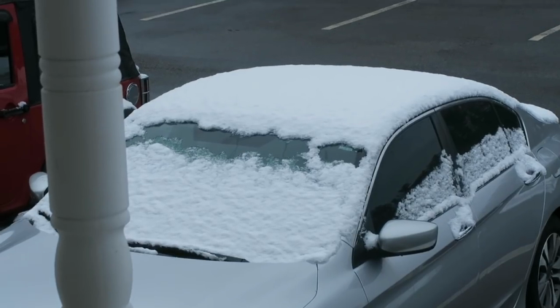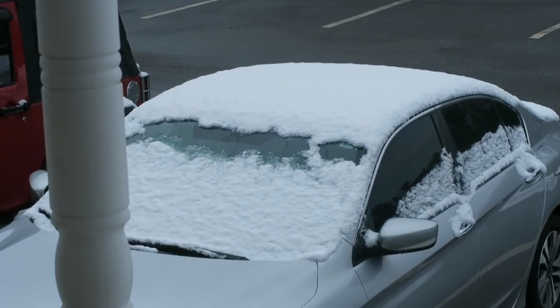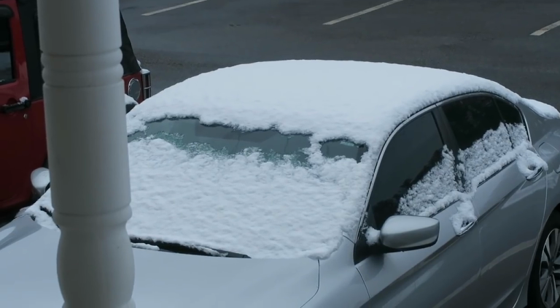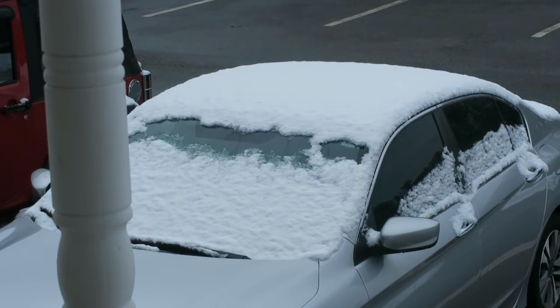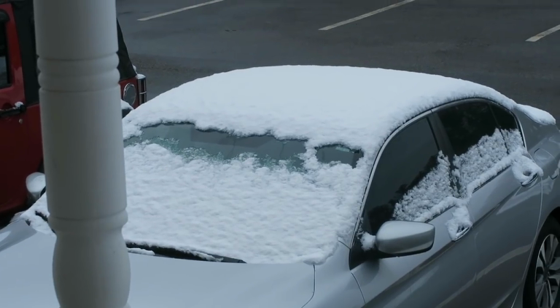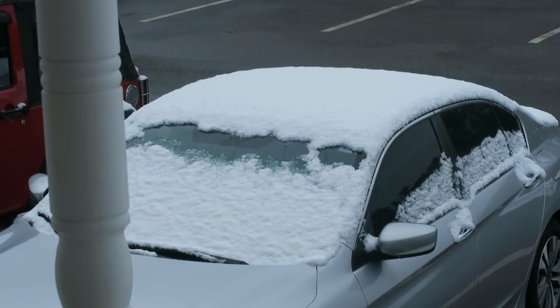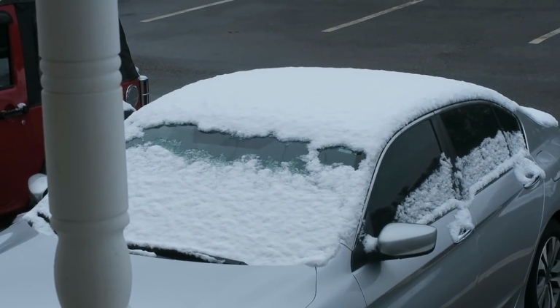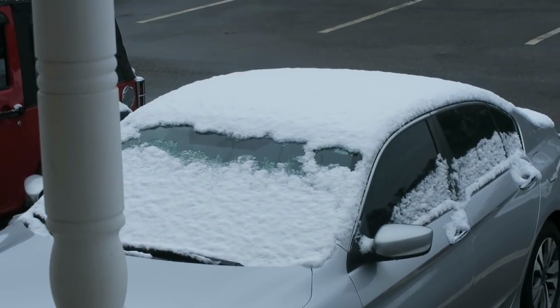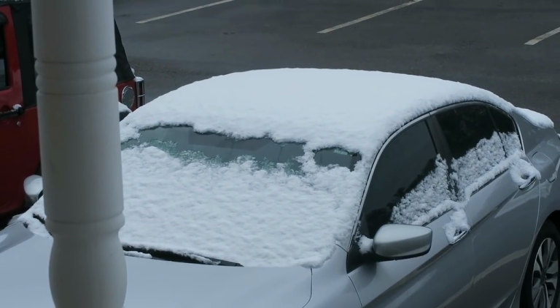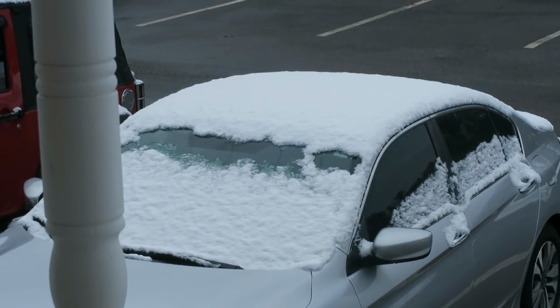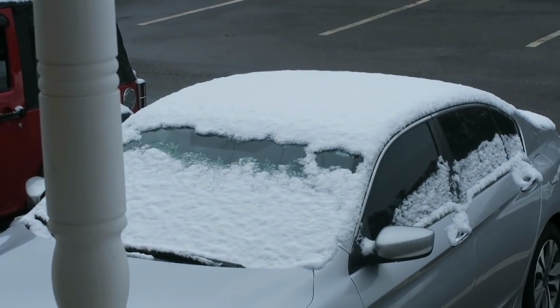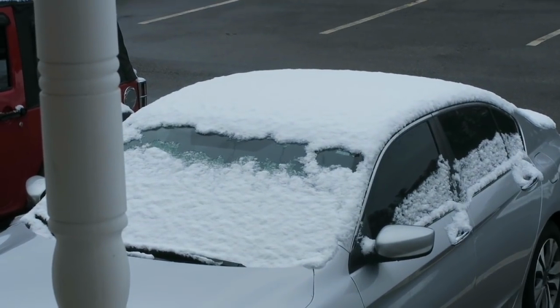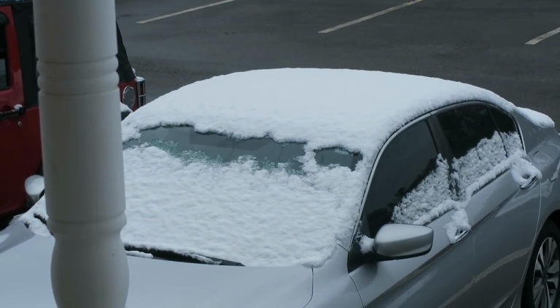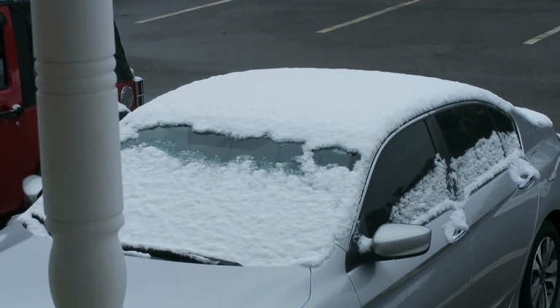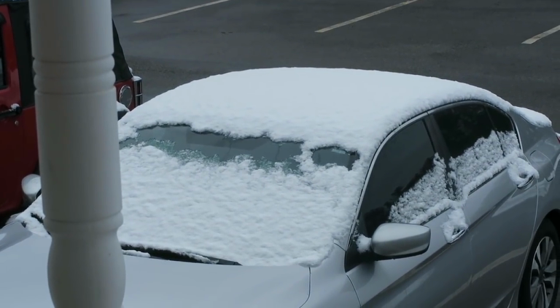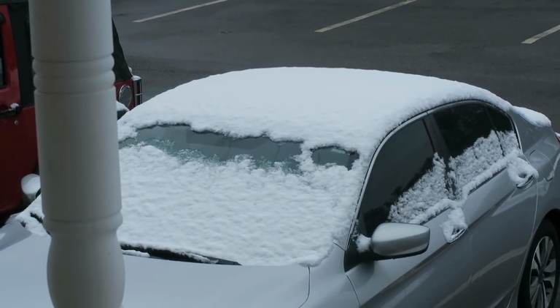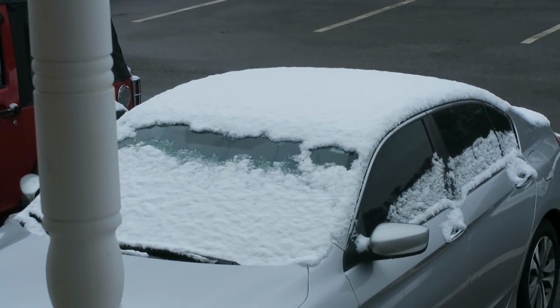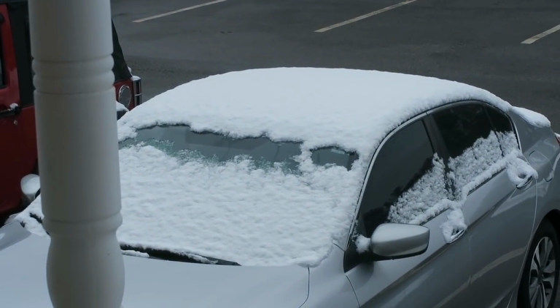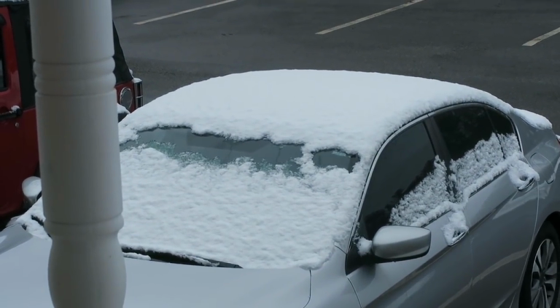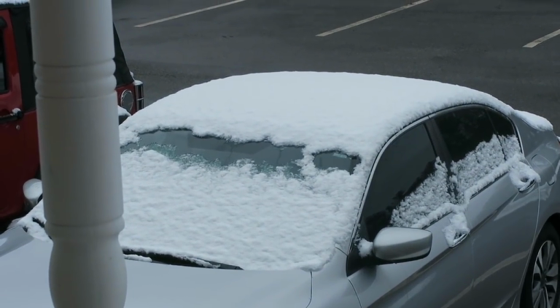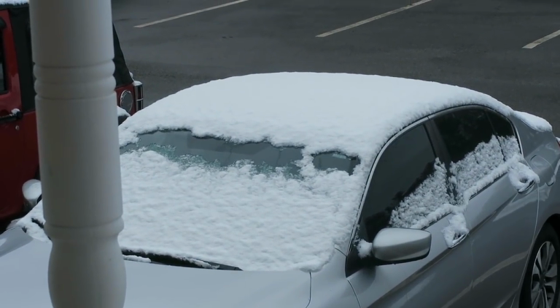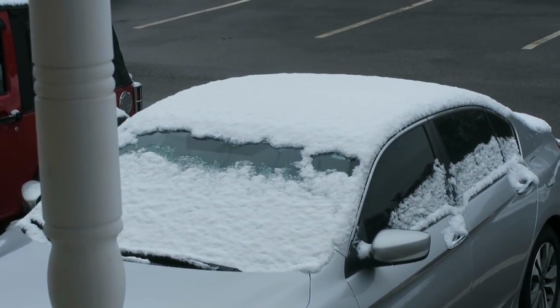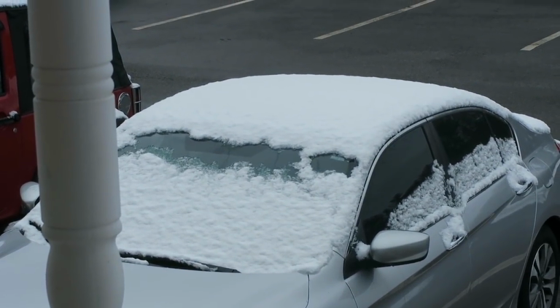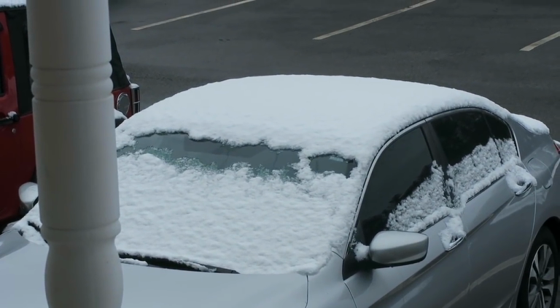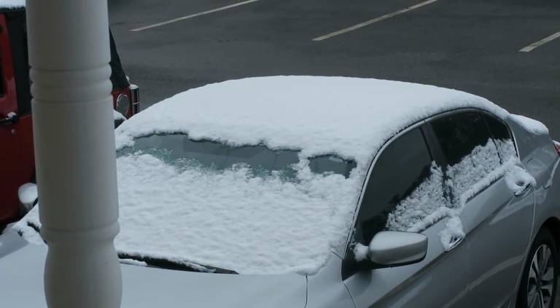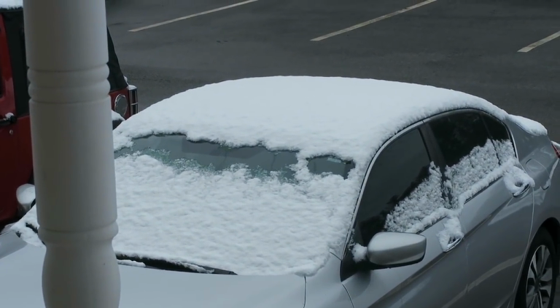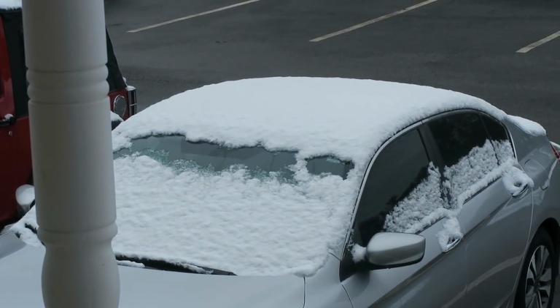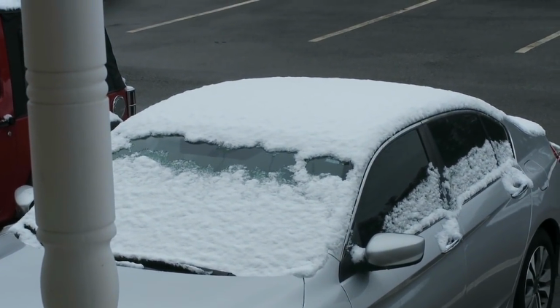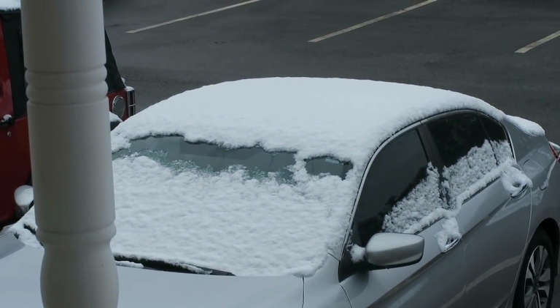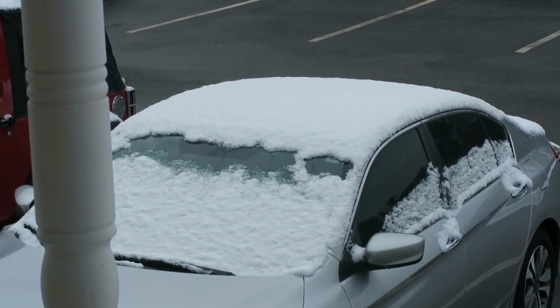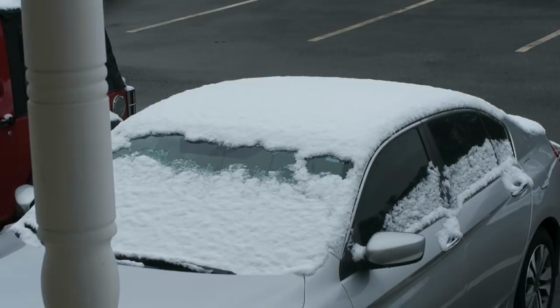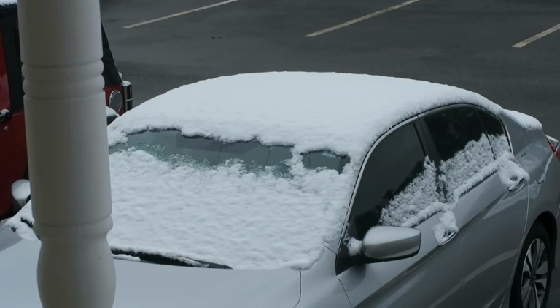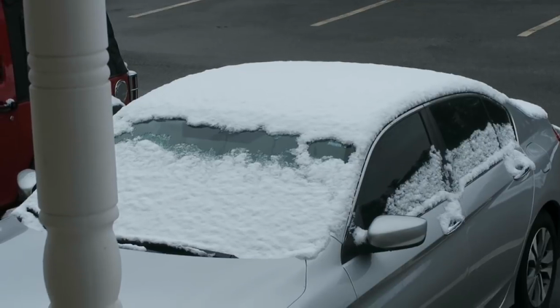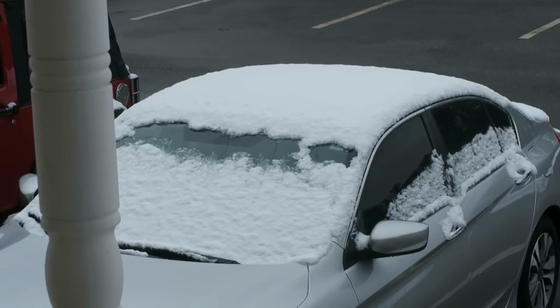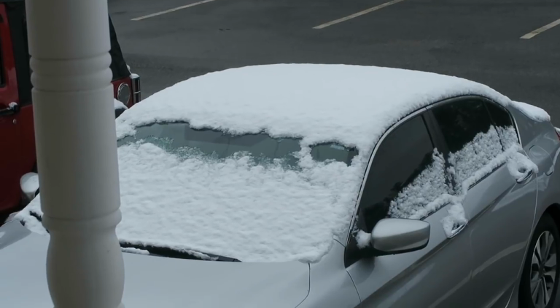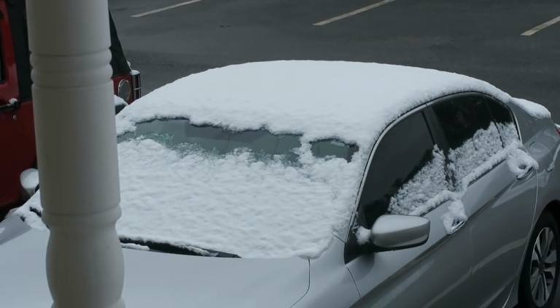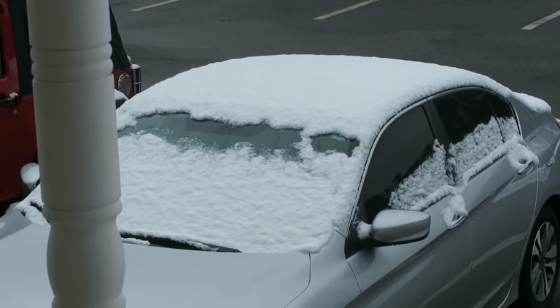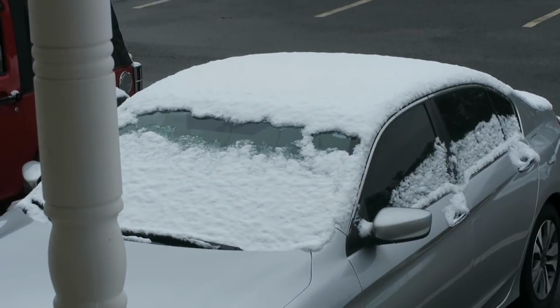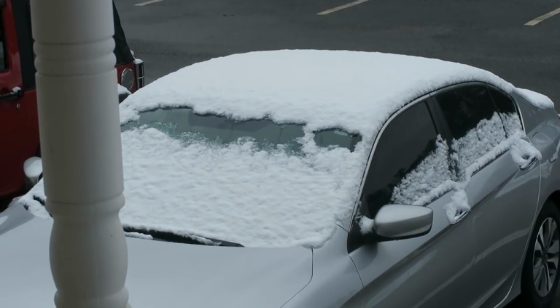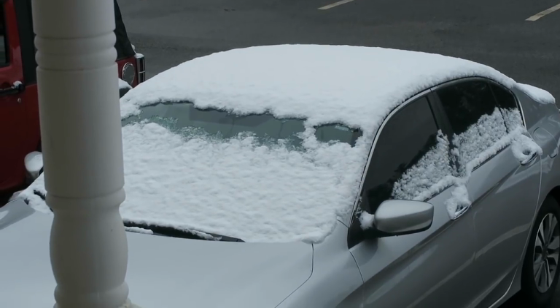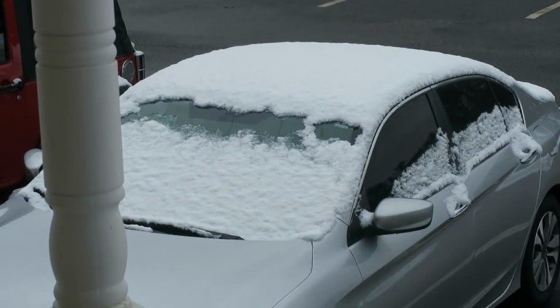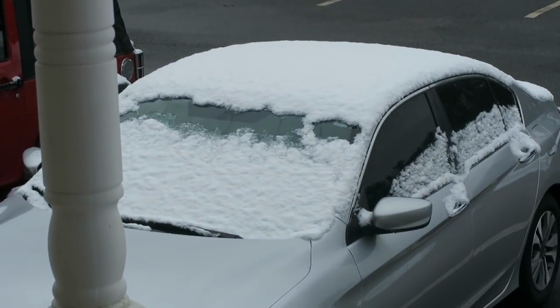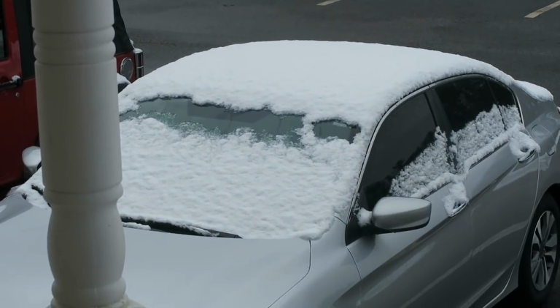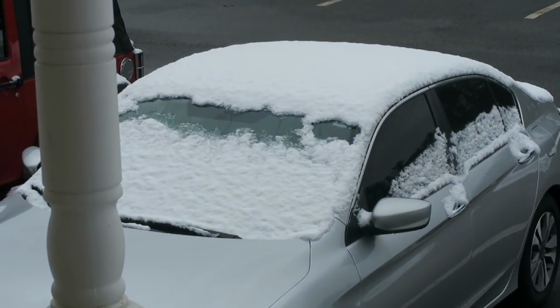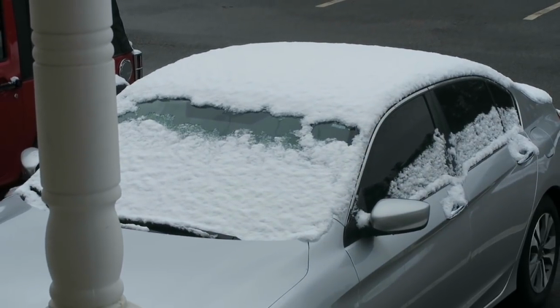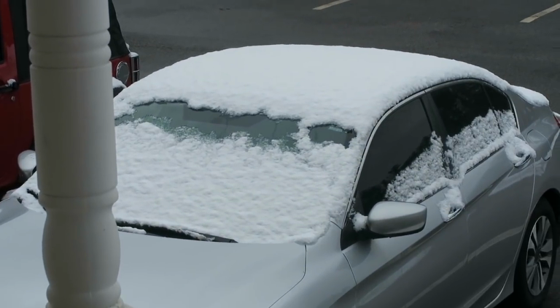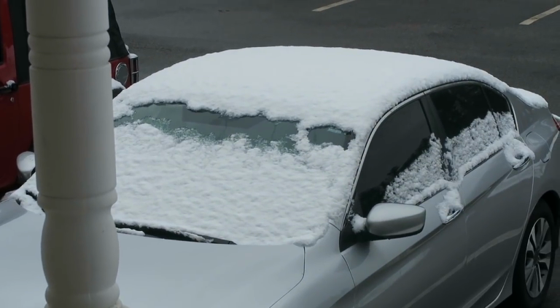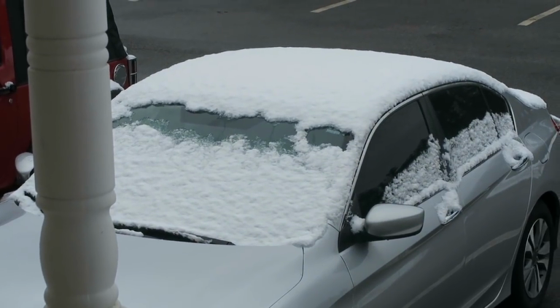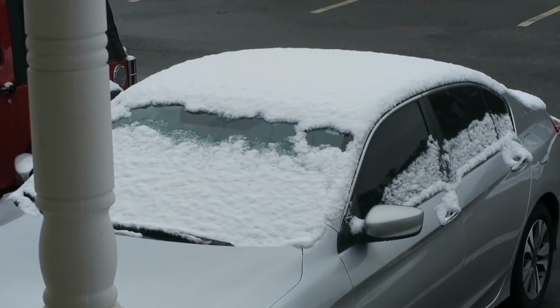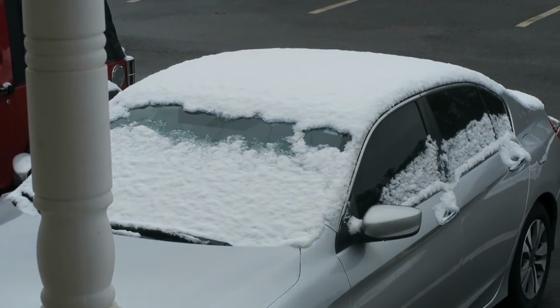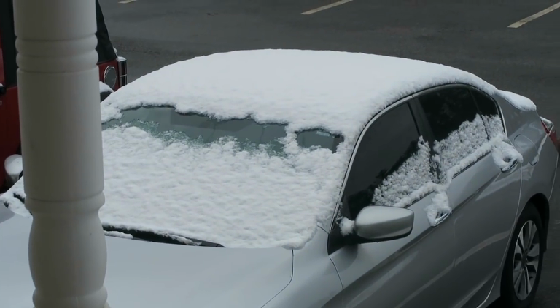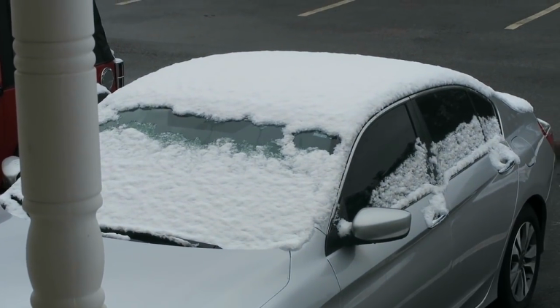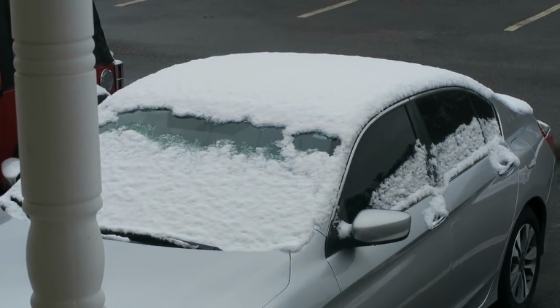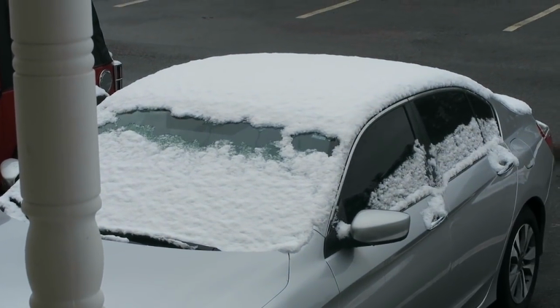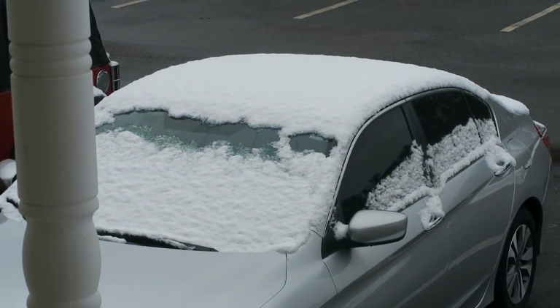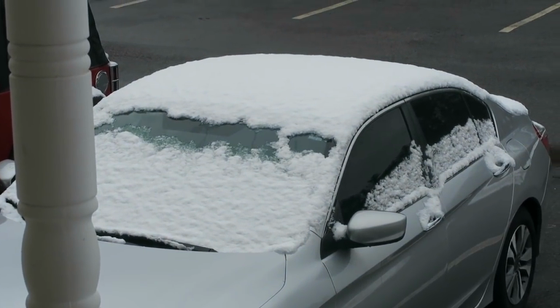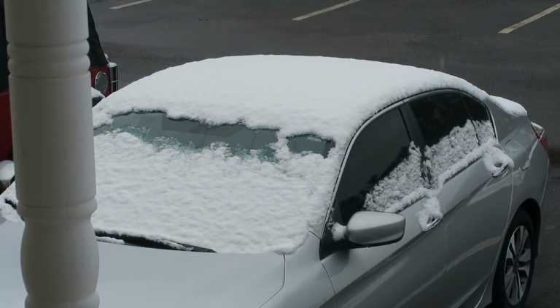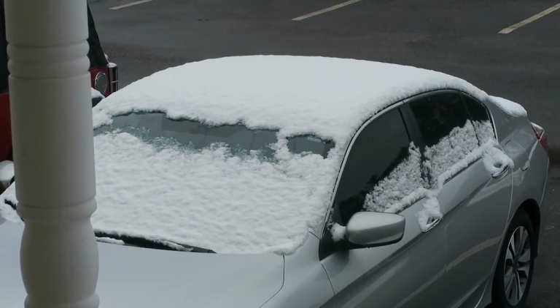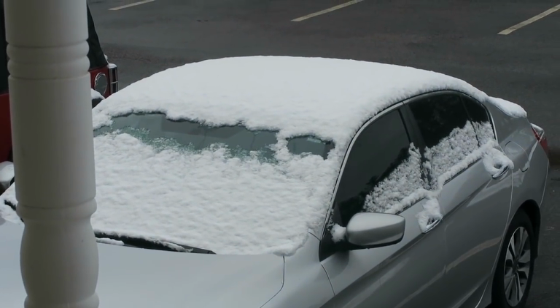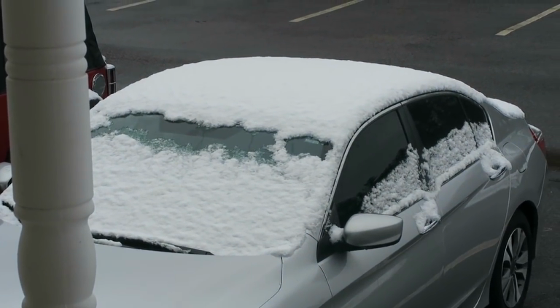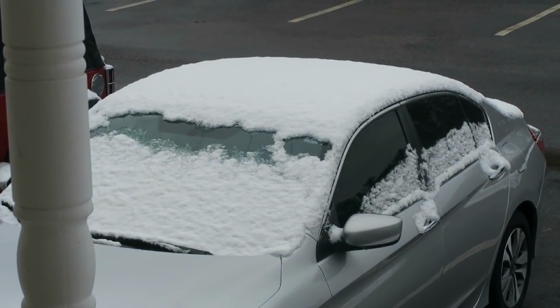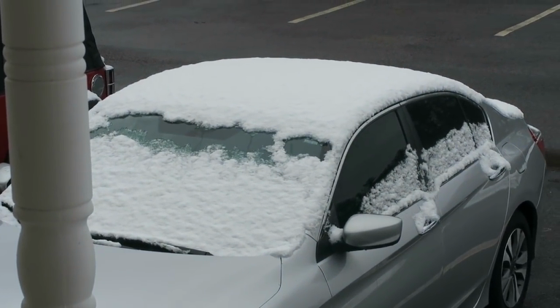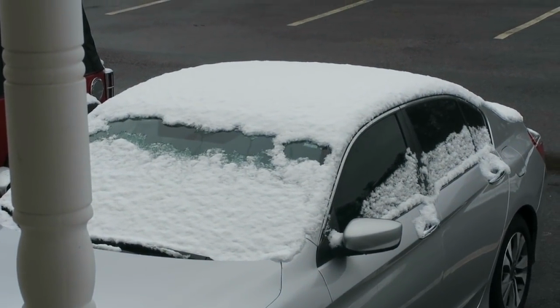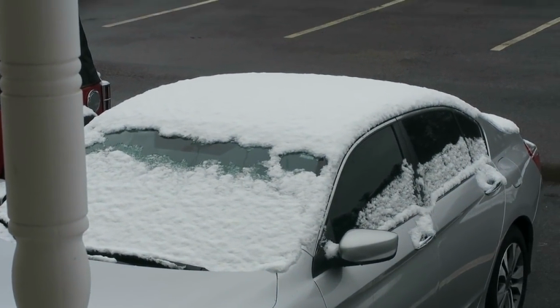I'm tired of the winter. Living in New England sucks — it snows every day. It's almost April. What the fuck?